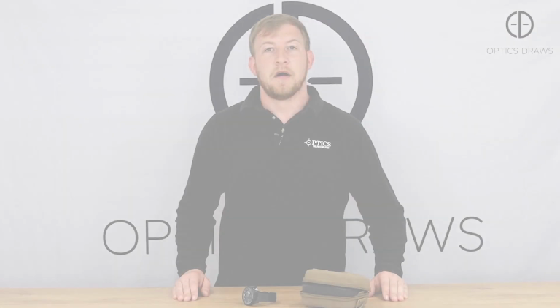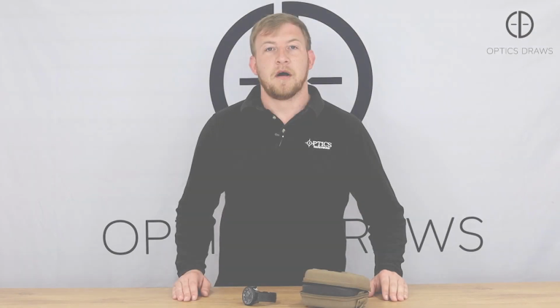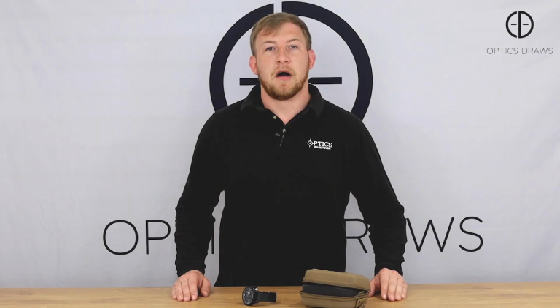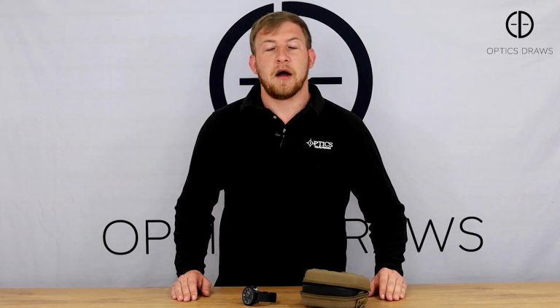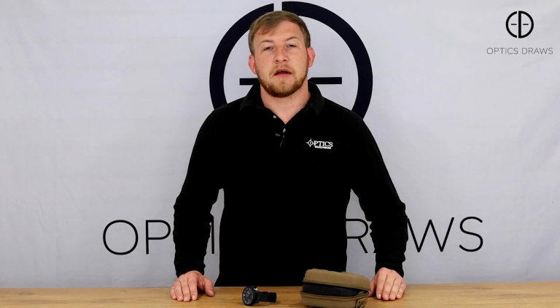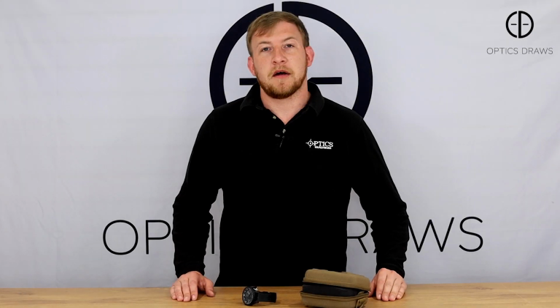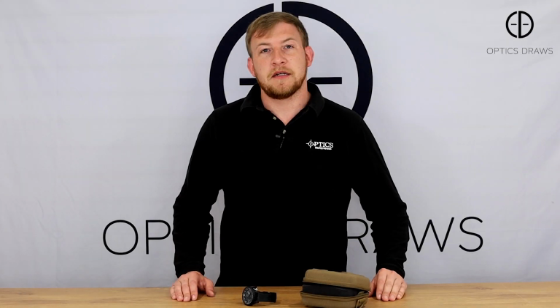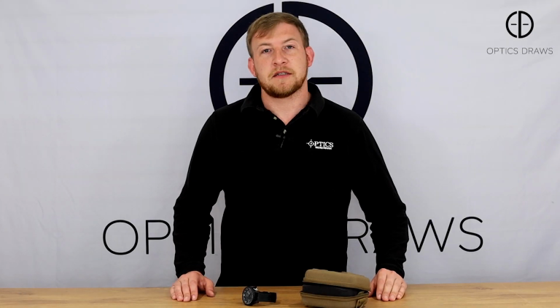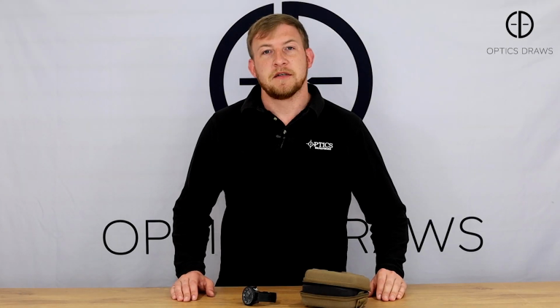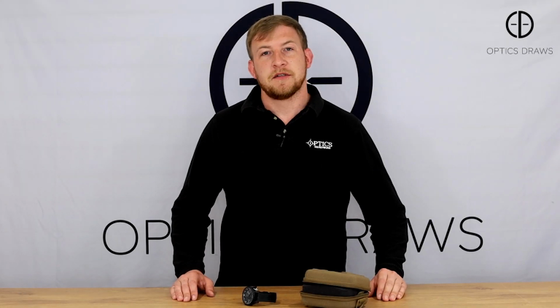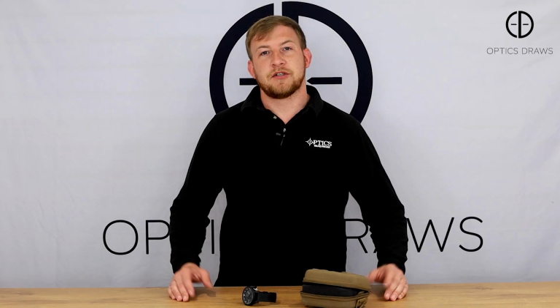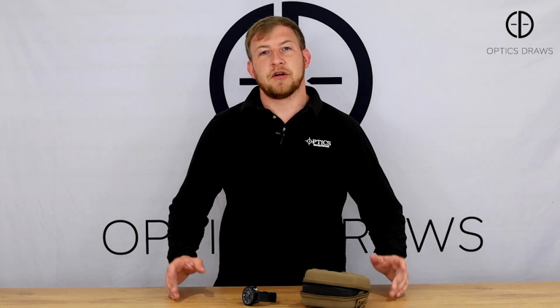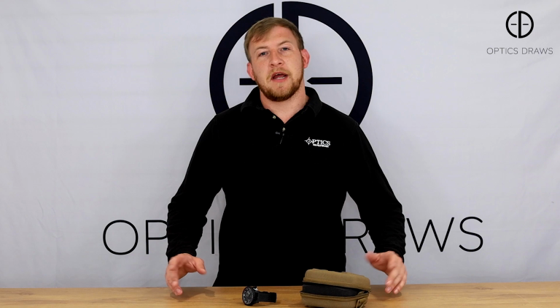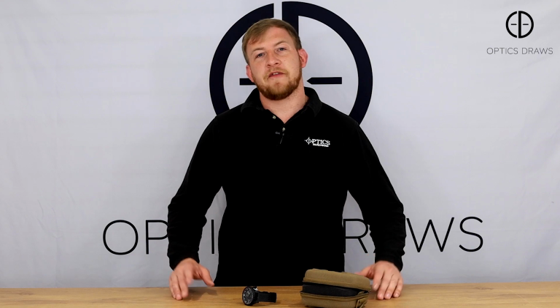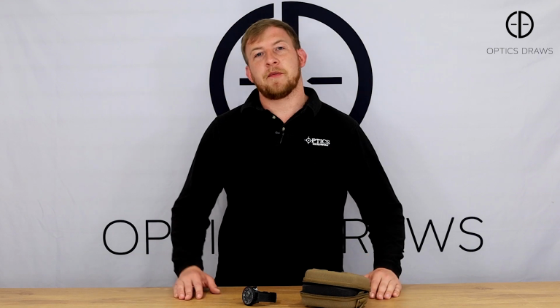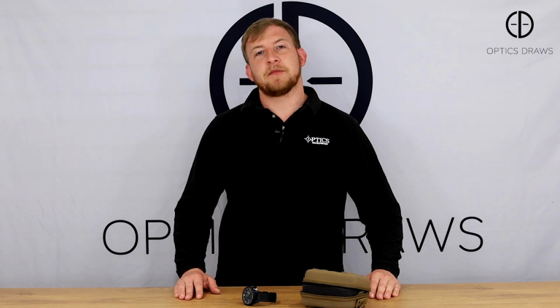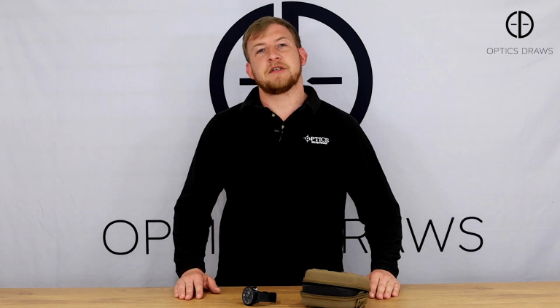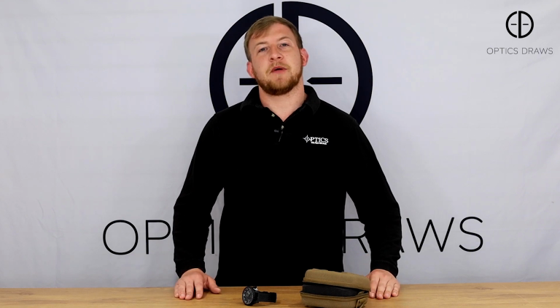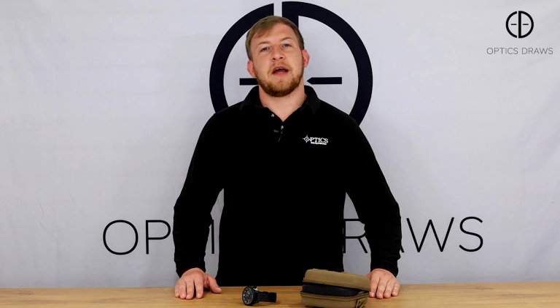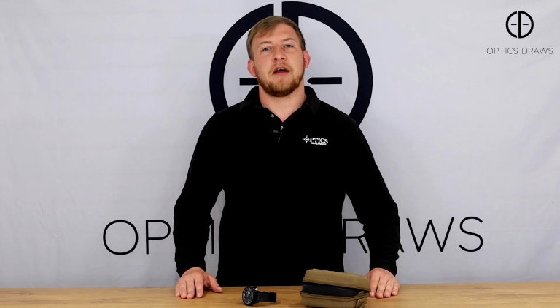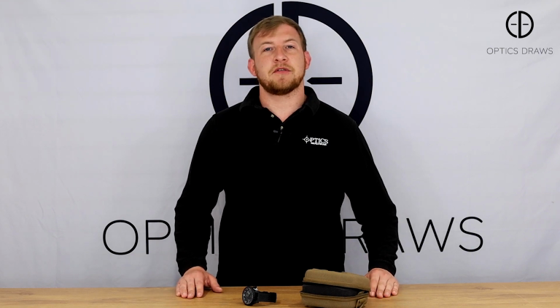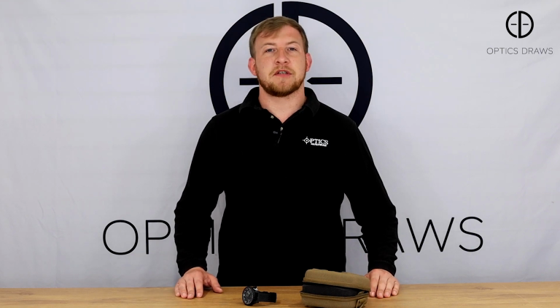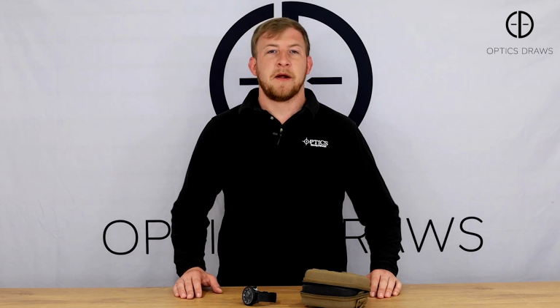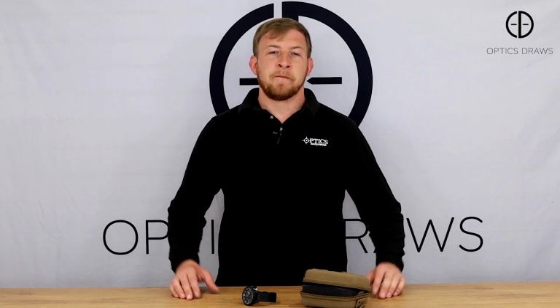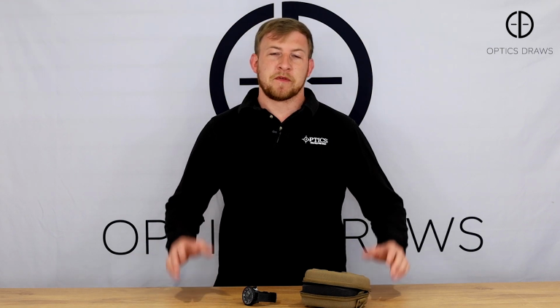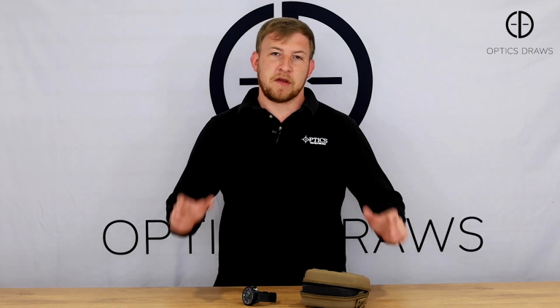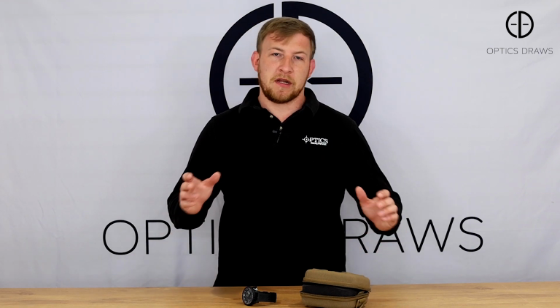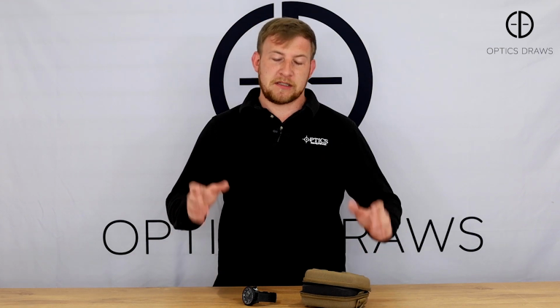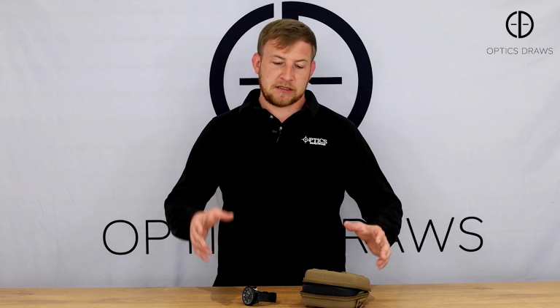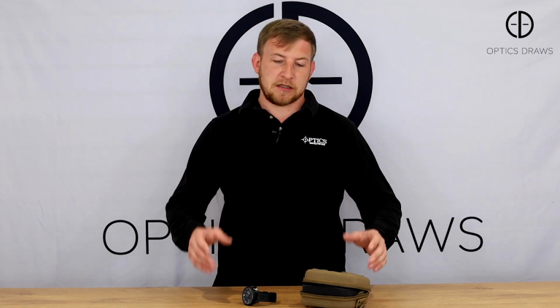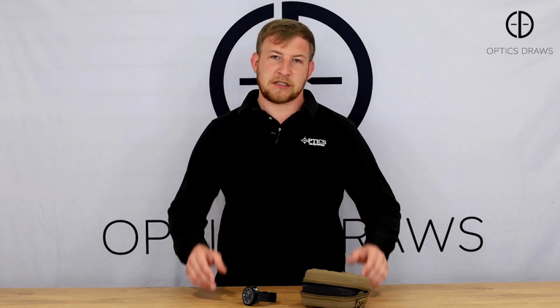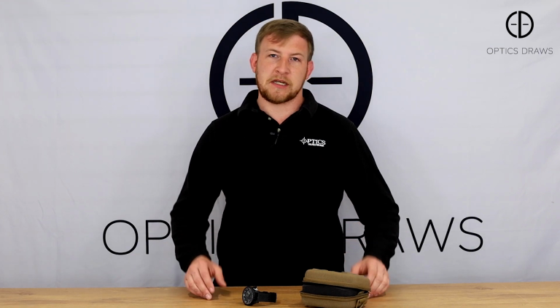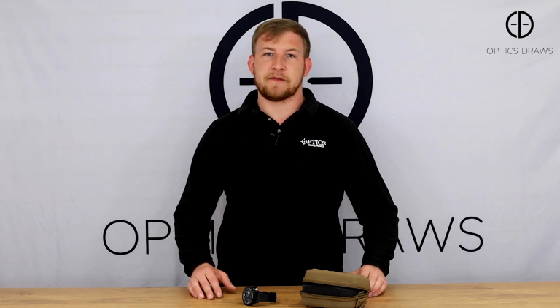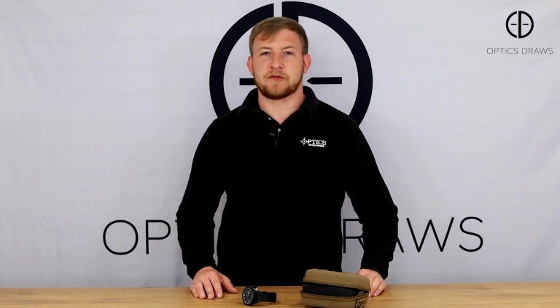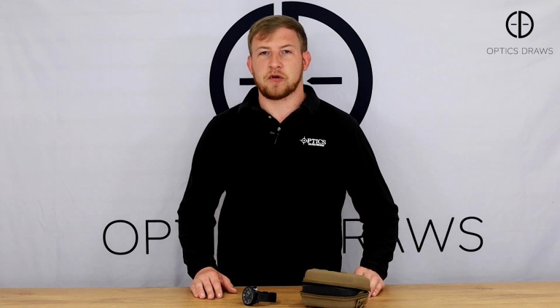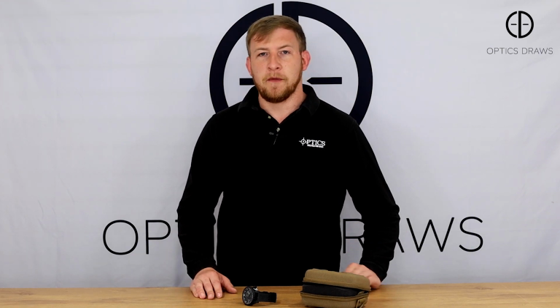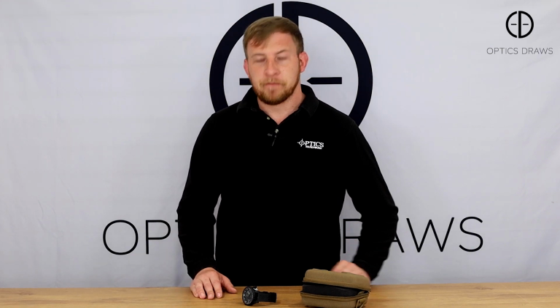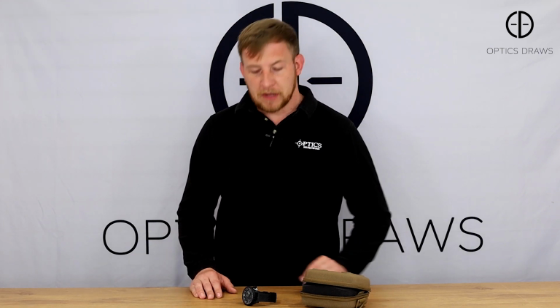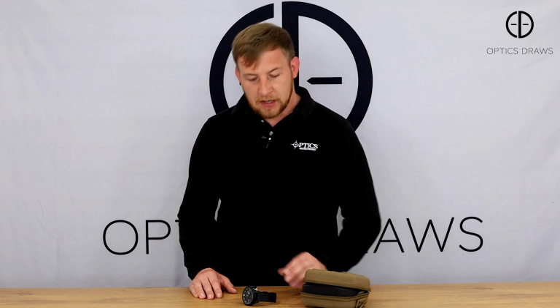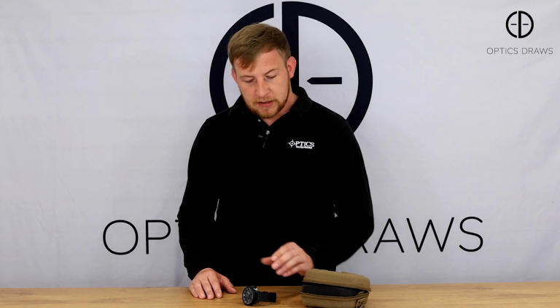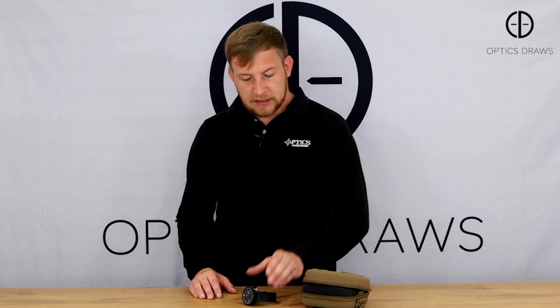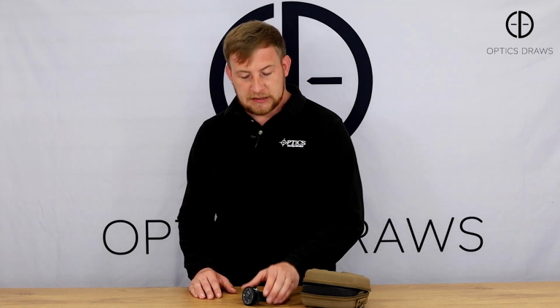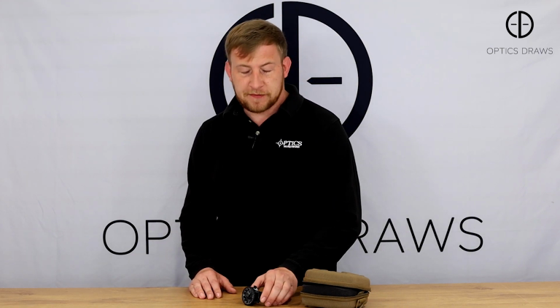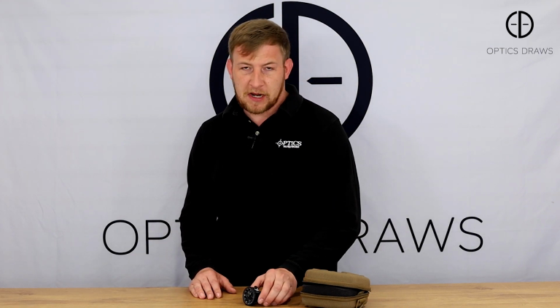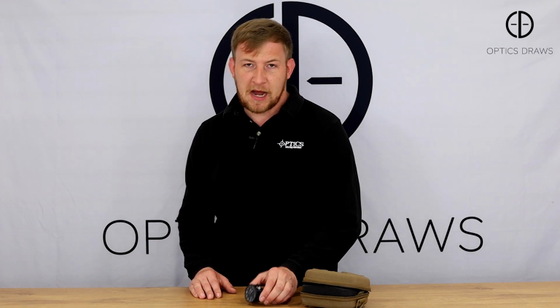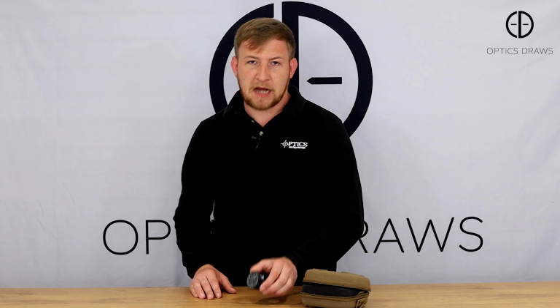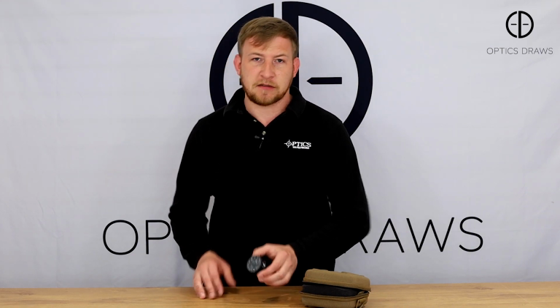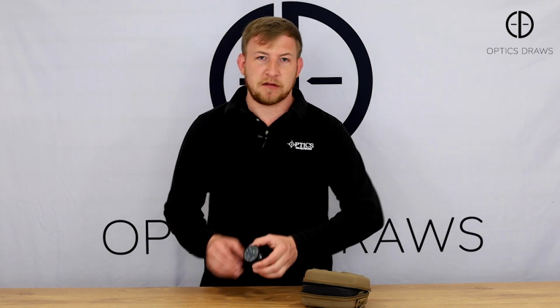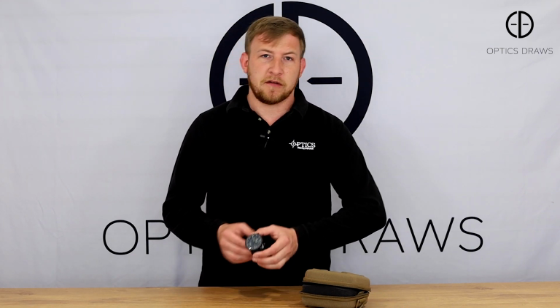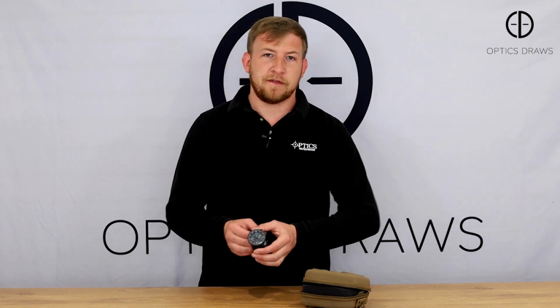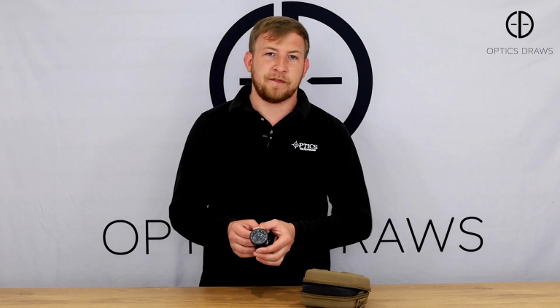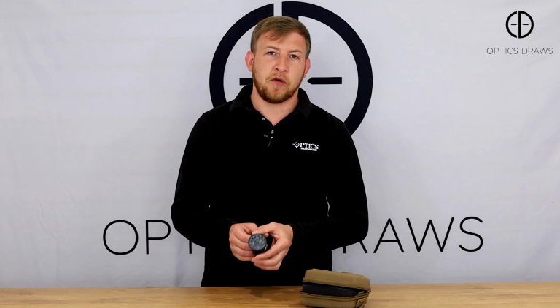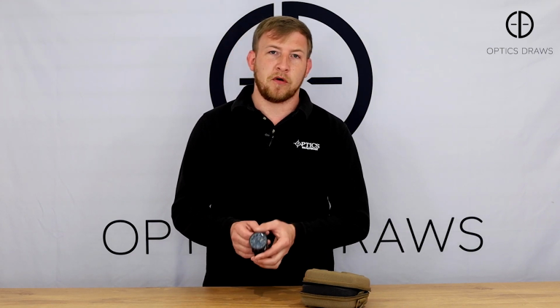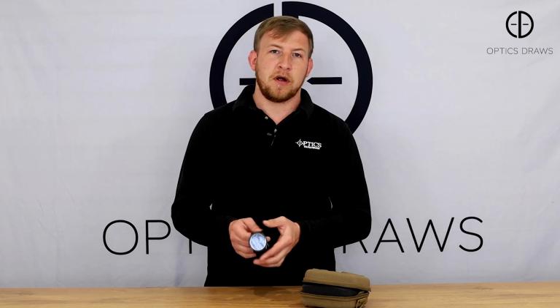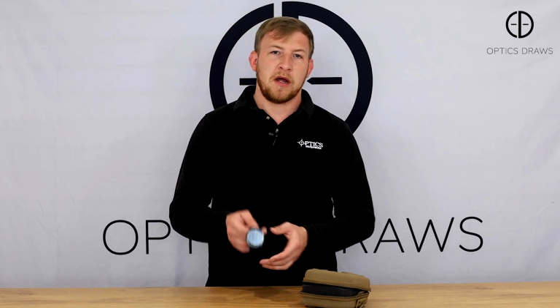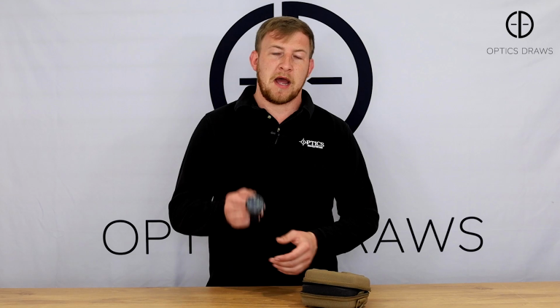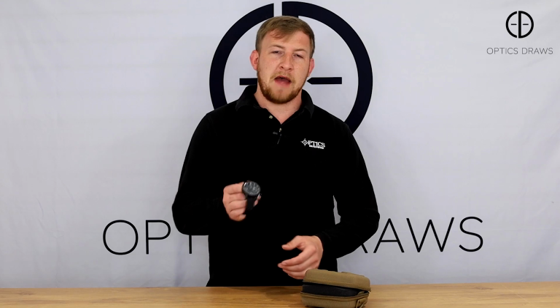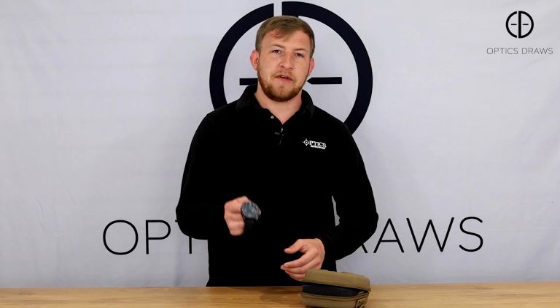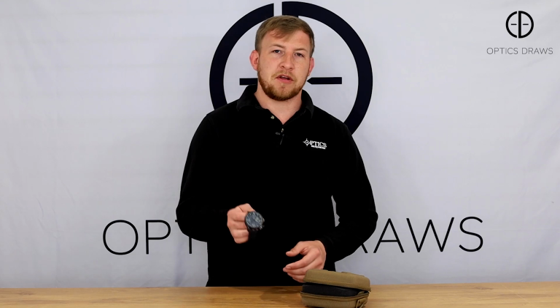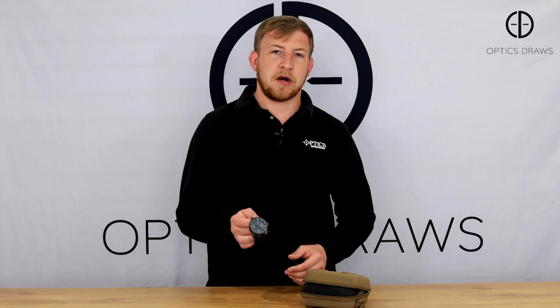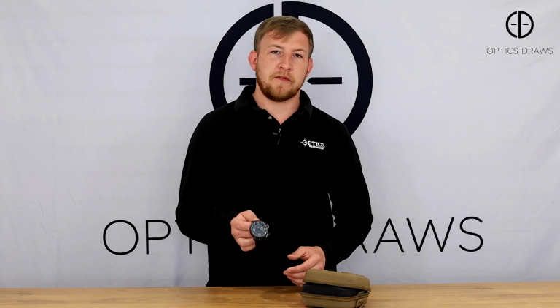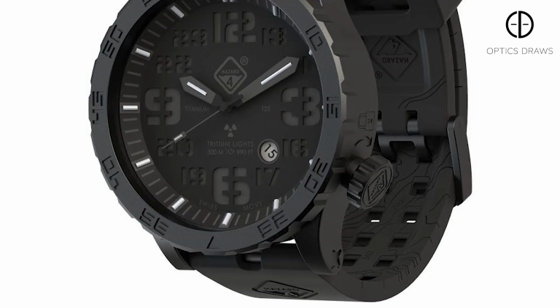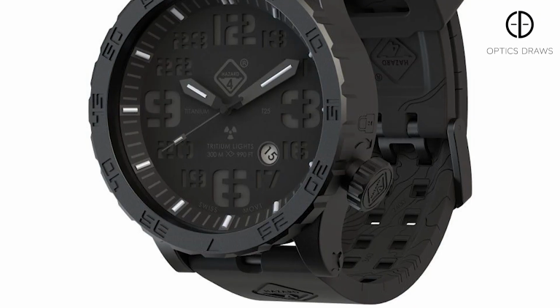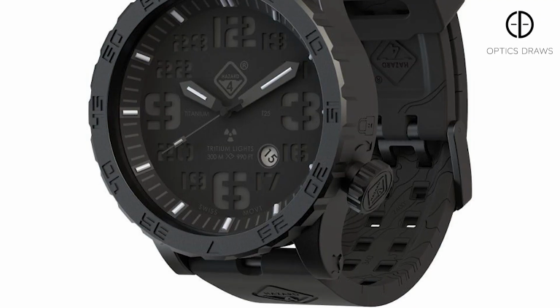Hi guys, it's John here from Optics Warehouse. So this is our sixth draw, and this is for the Hazard 4 Heavy Diver watch.